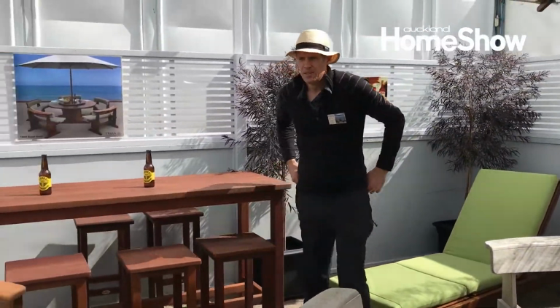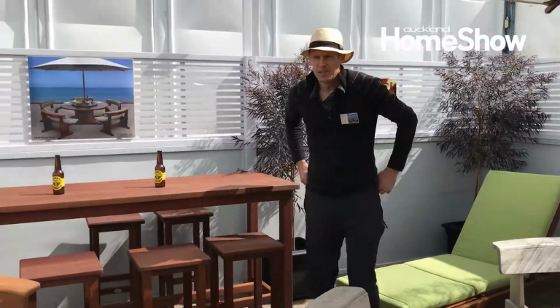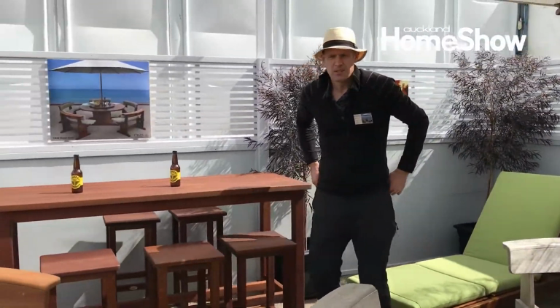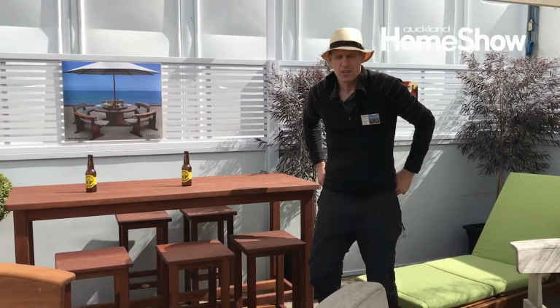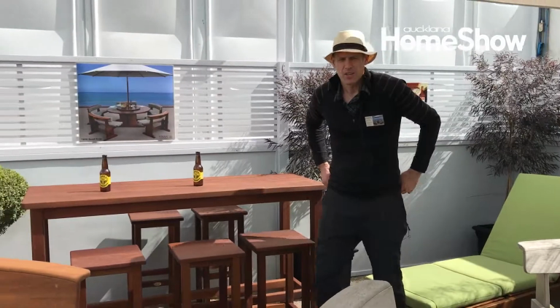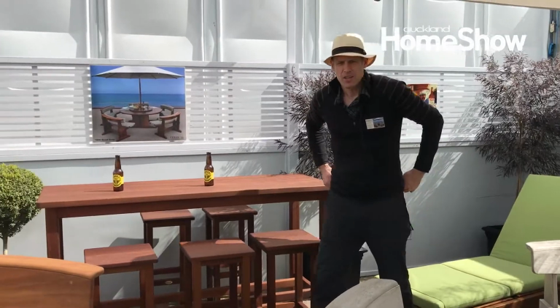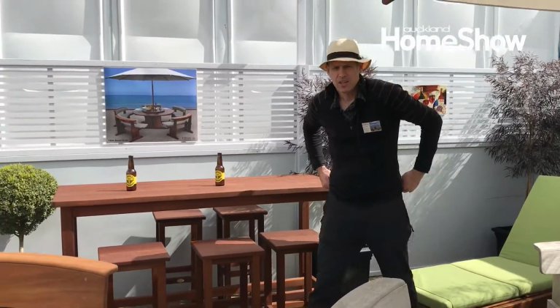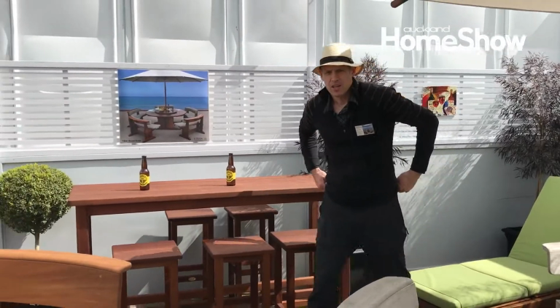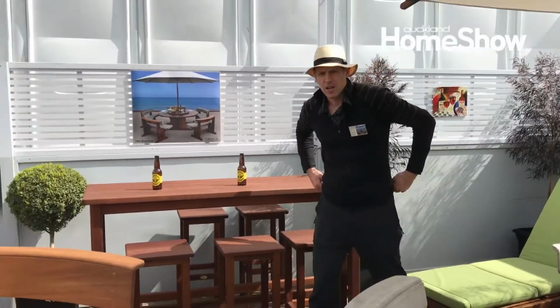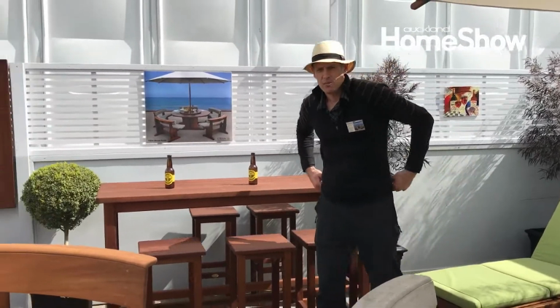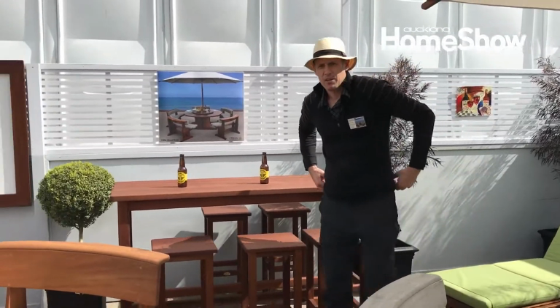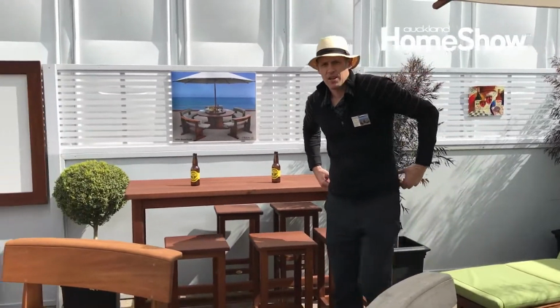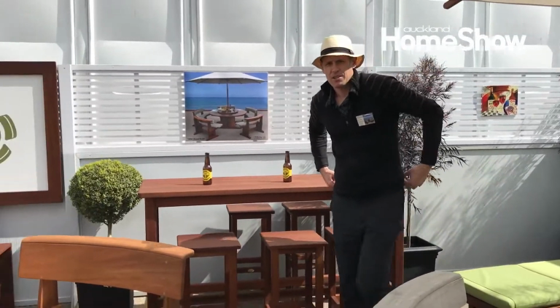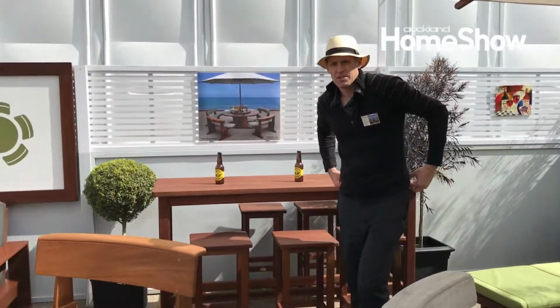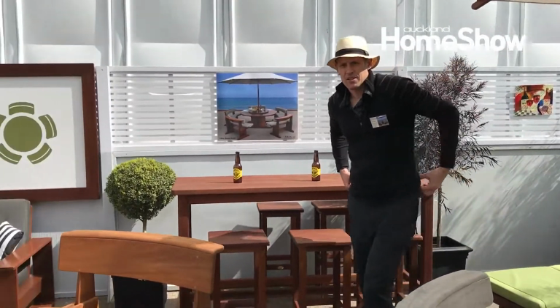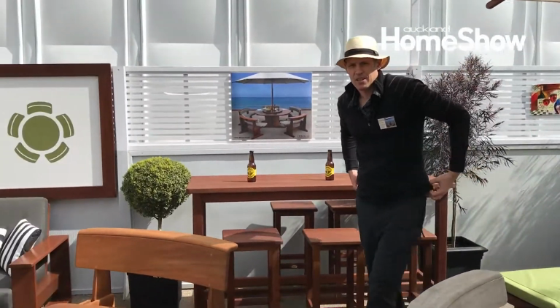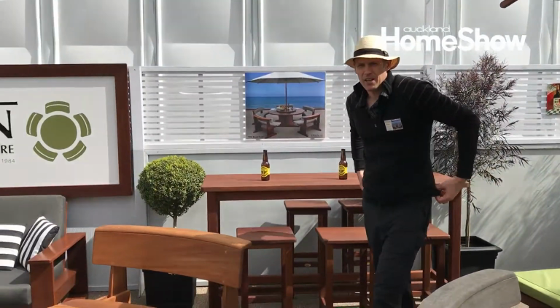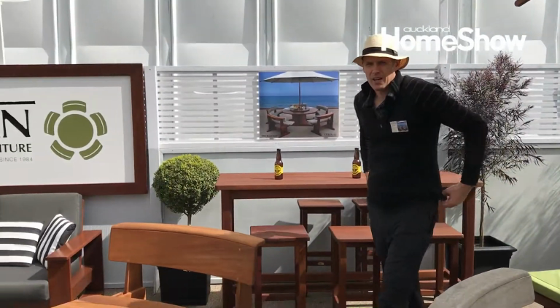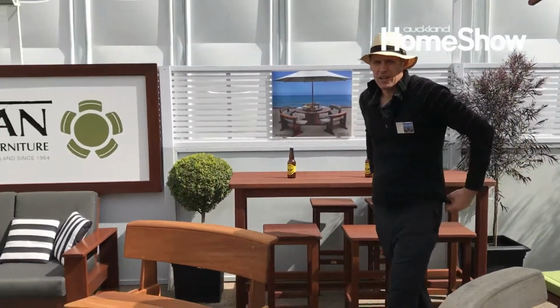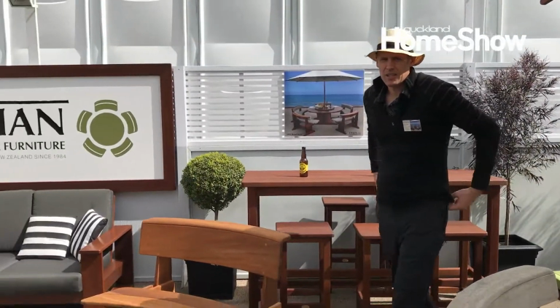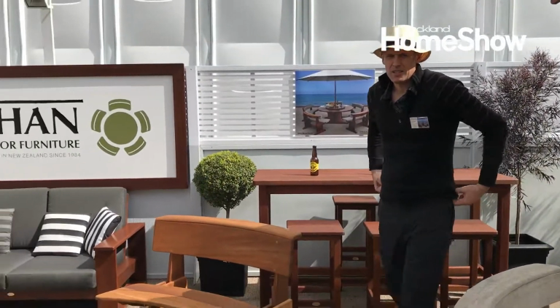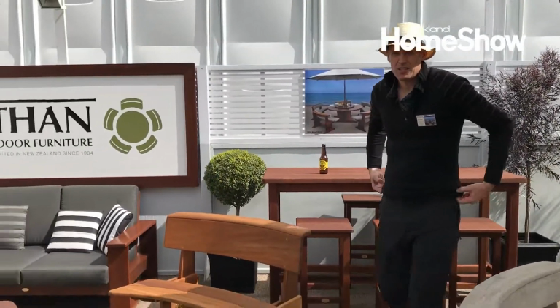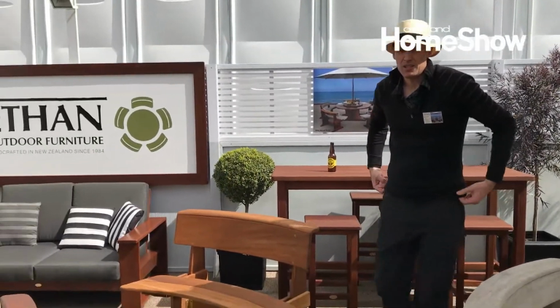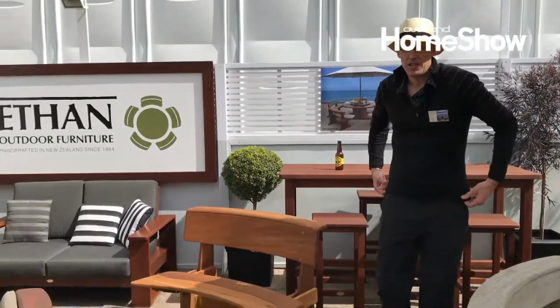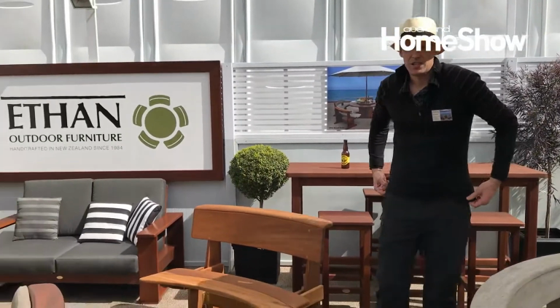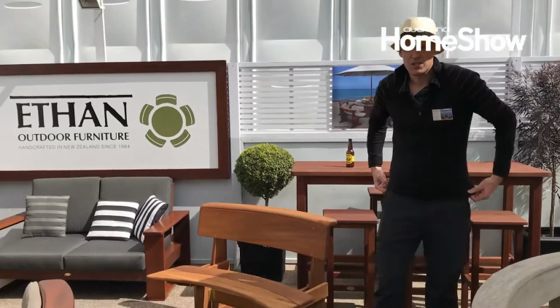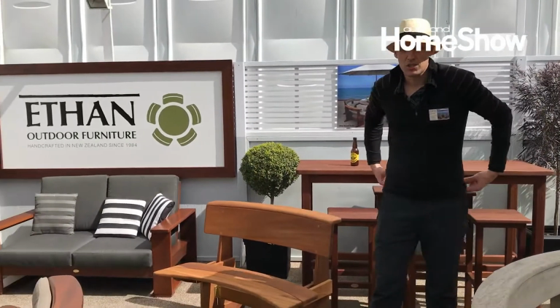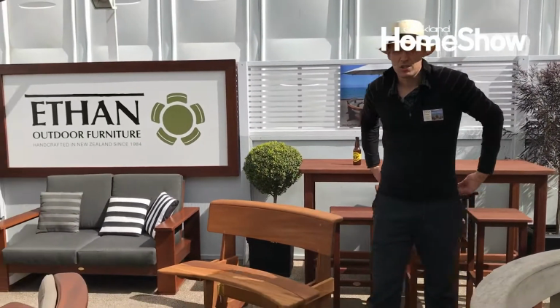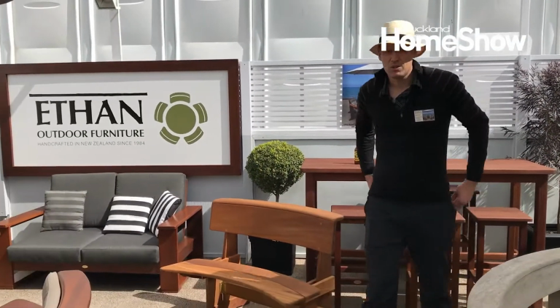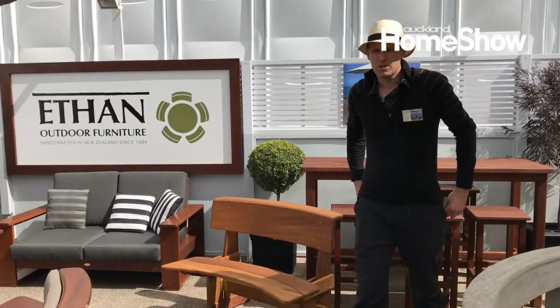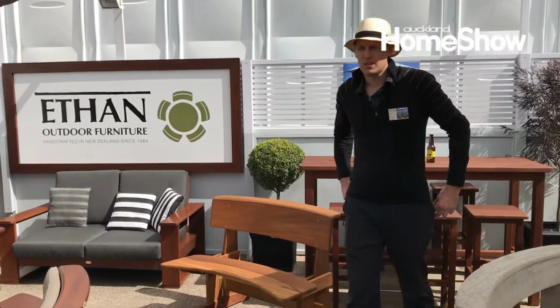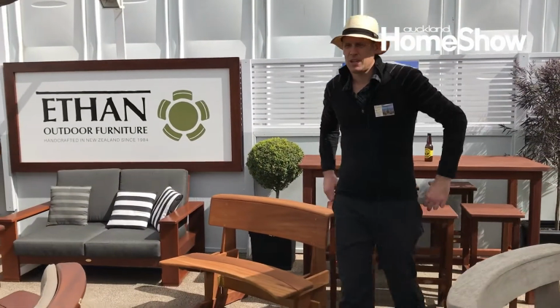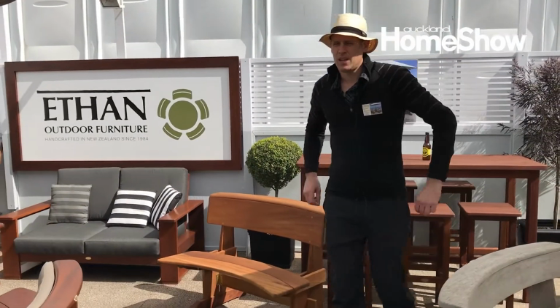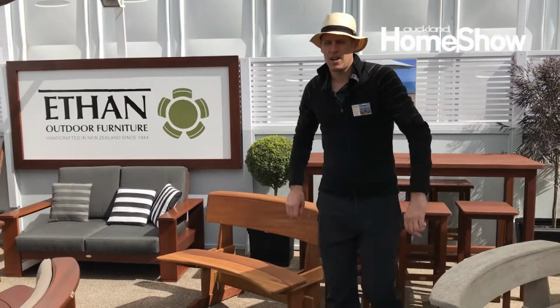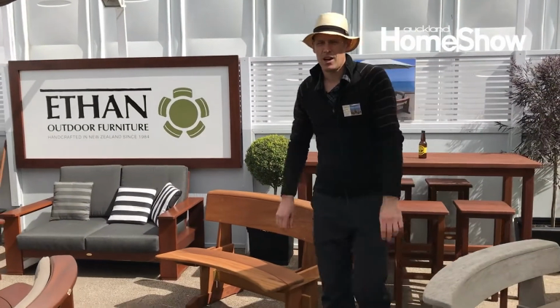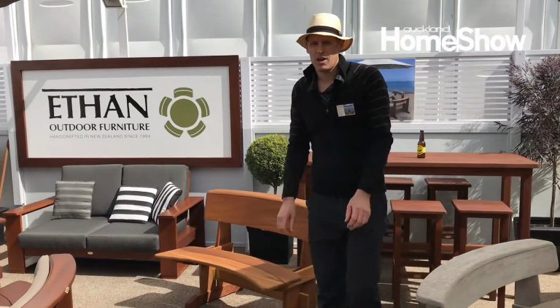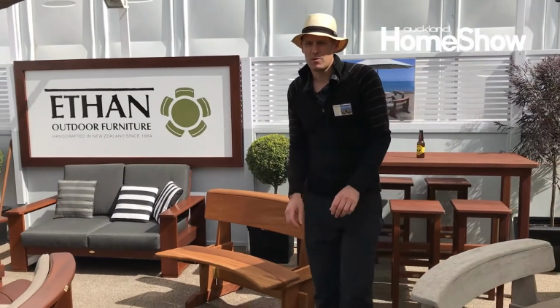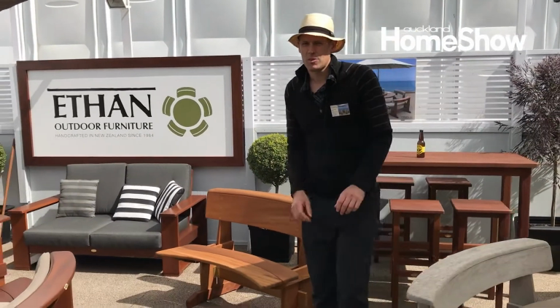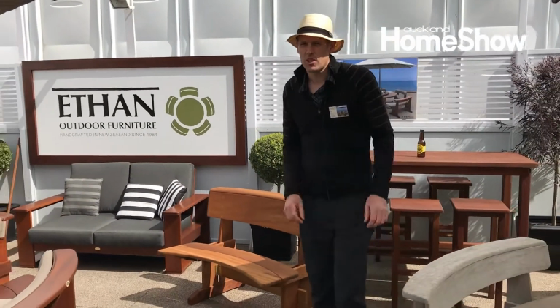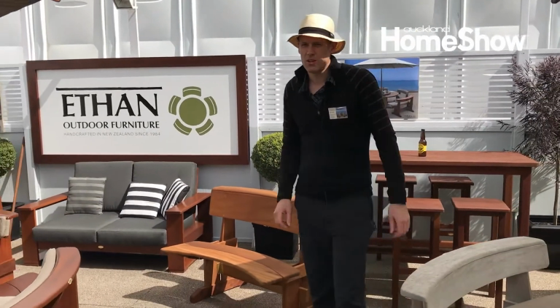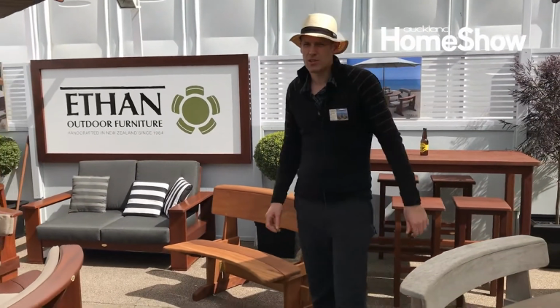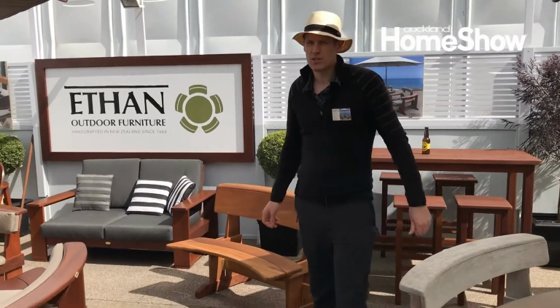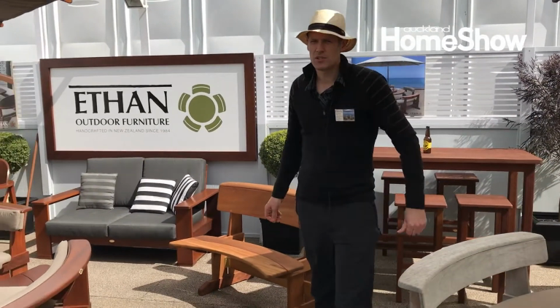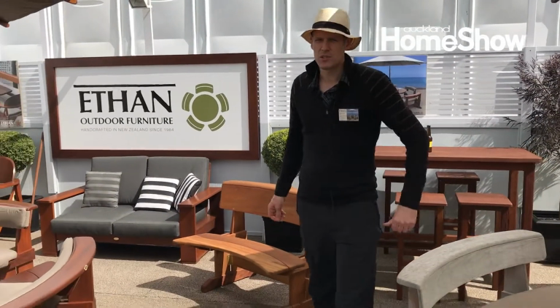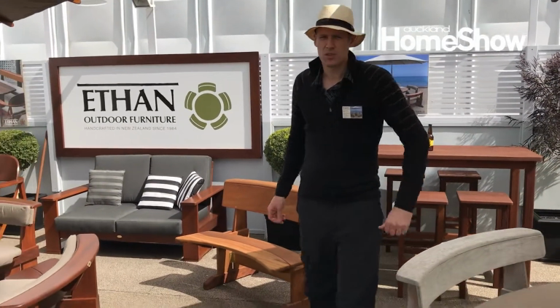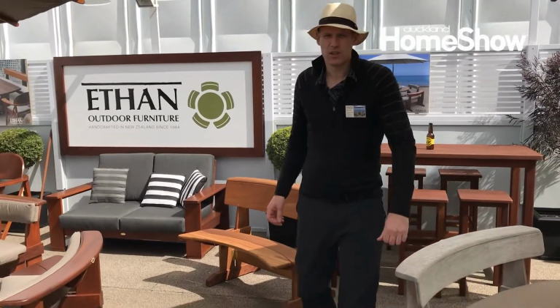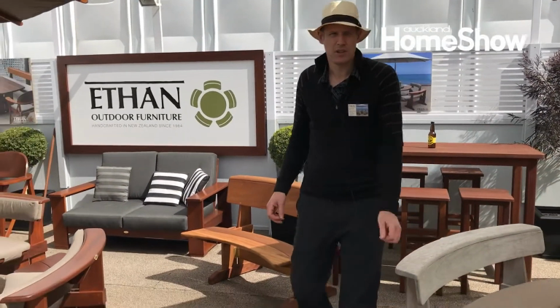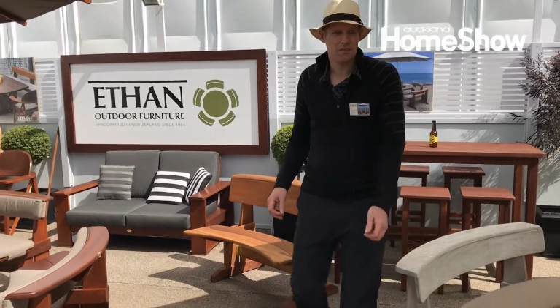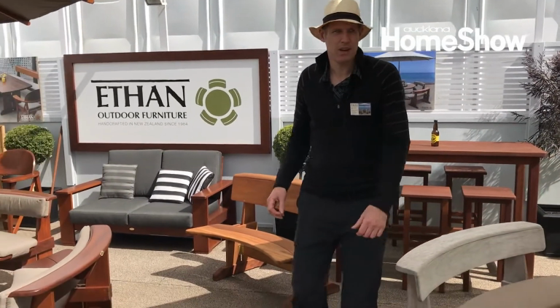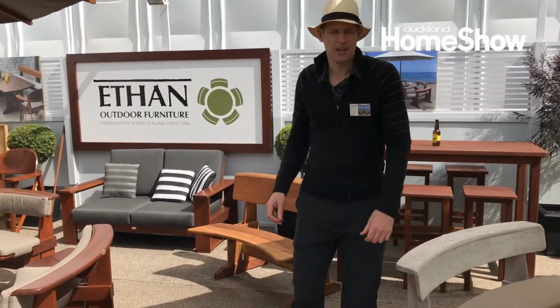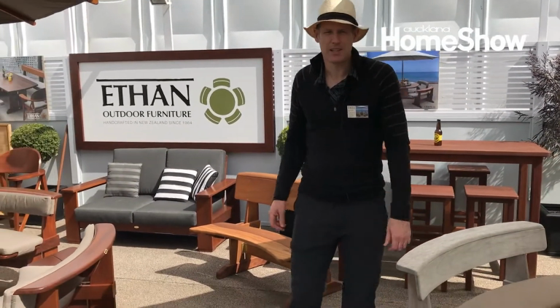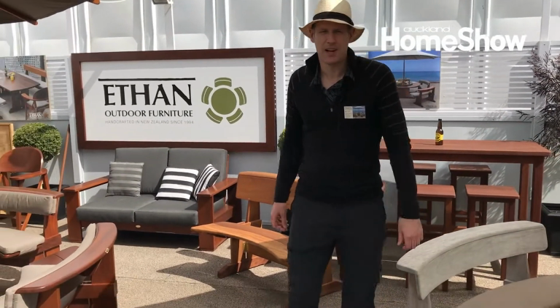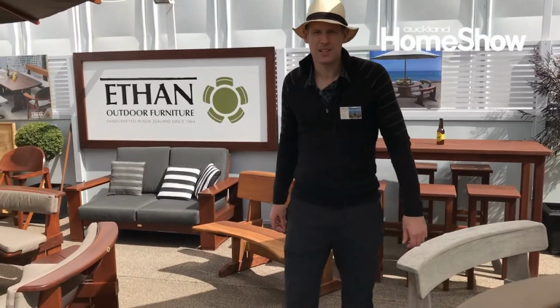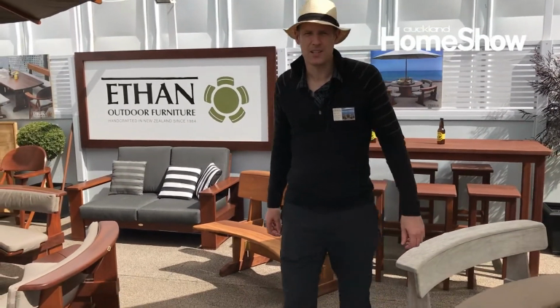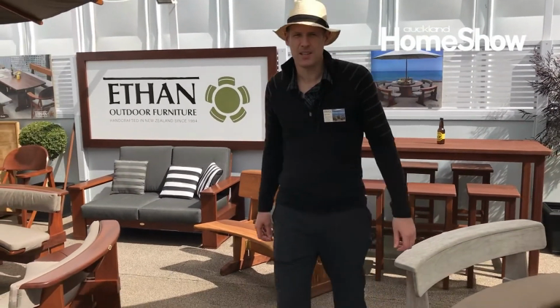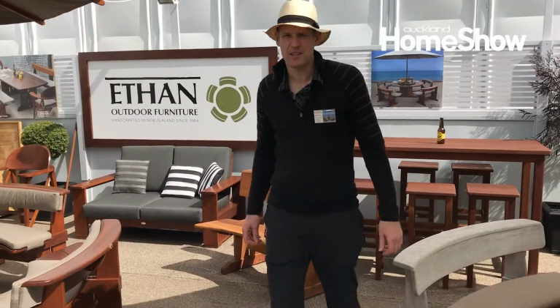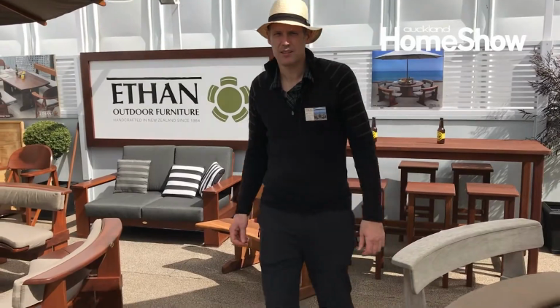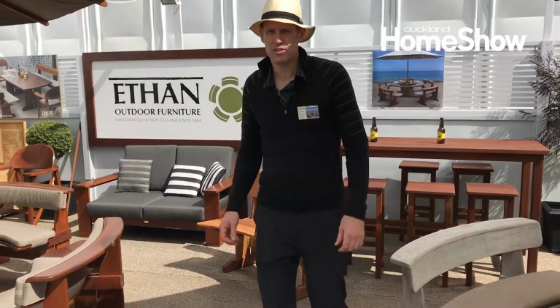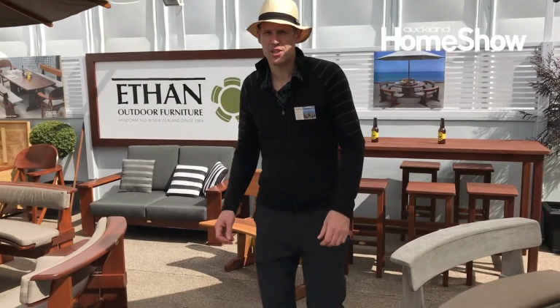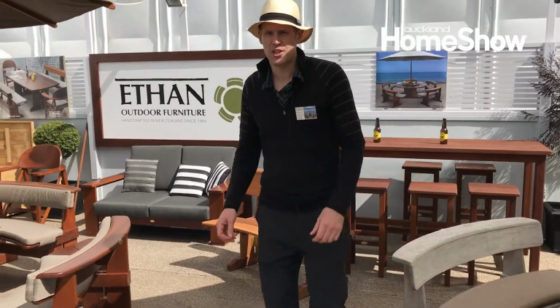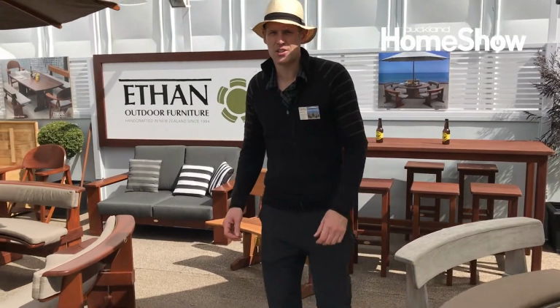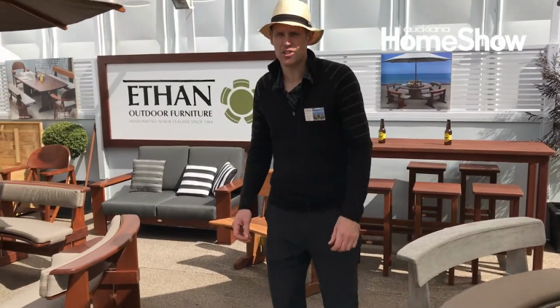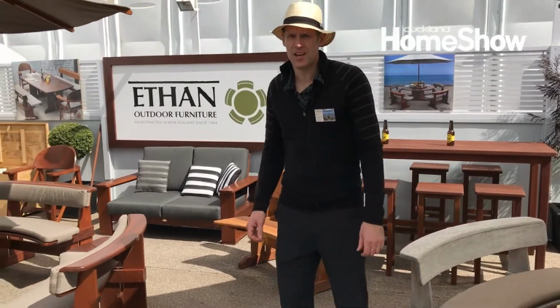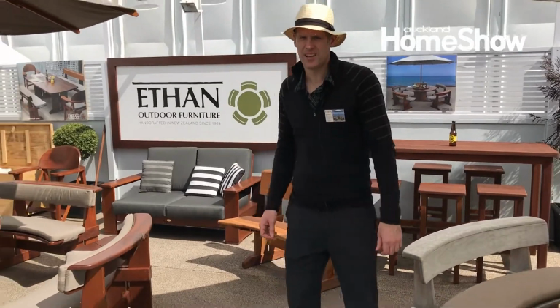So yeah, come down to Stand 2 at the home show, just inside the main gate here, and check us out.